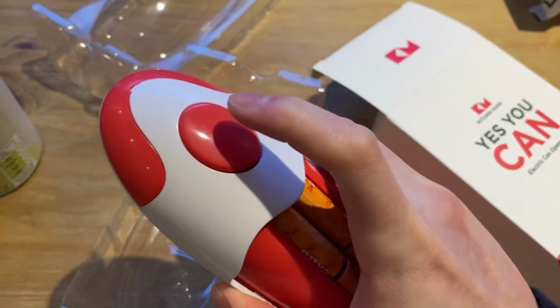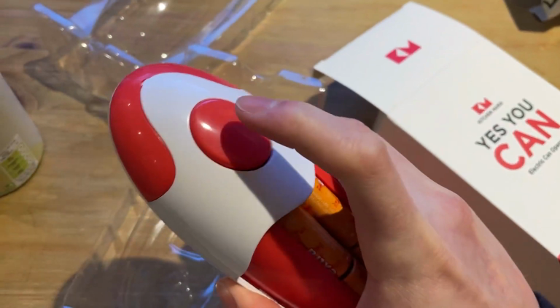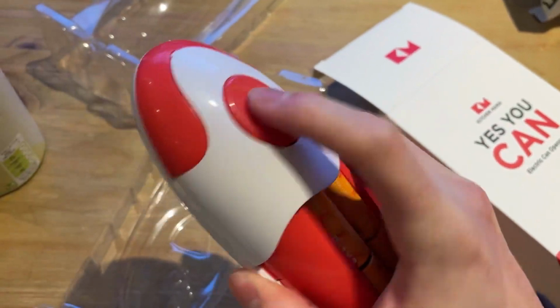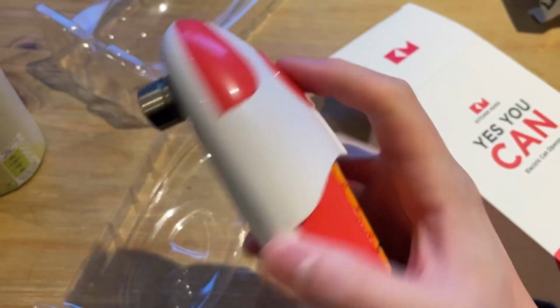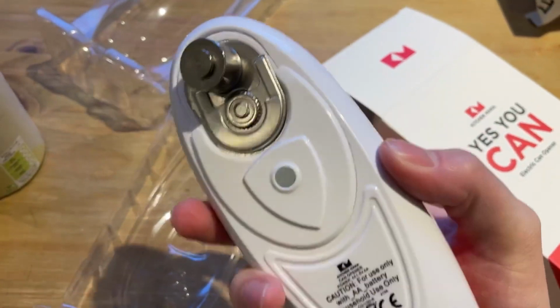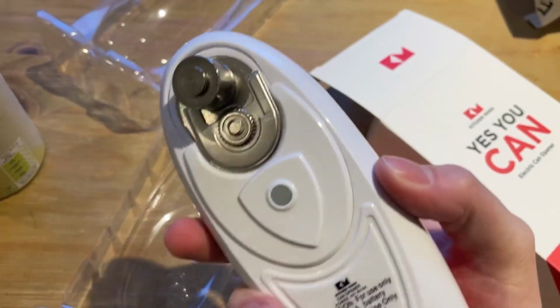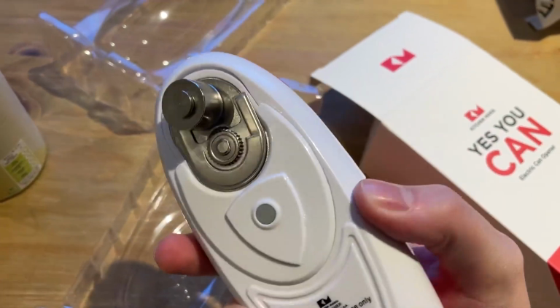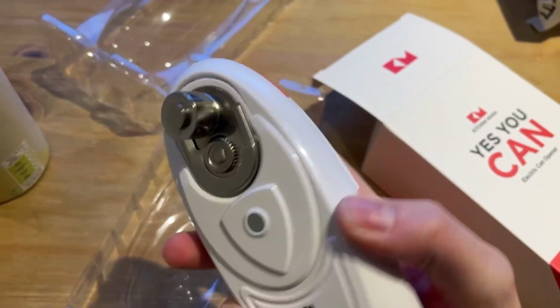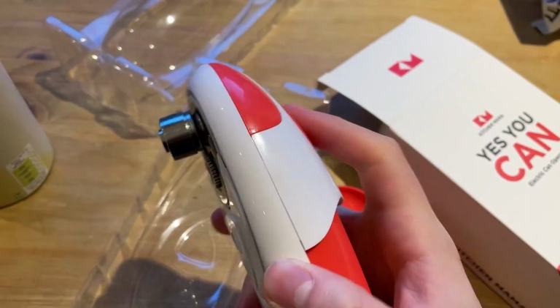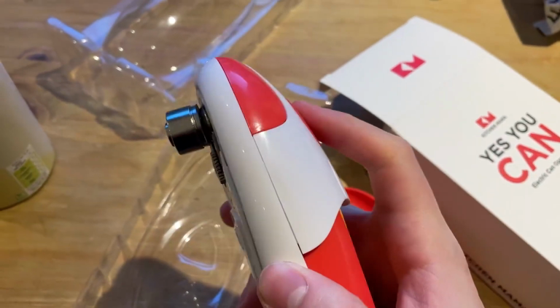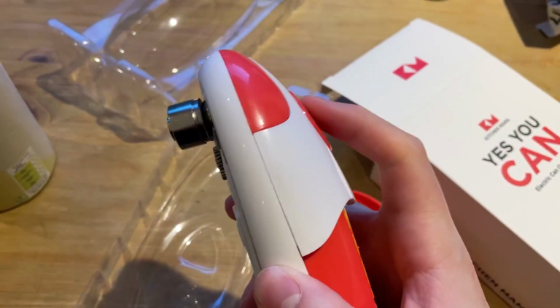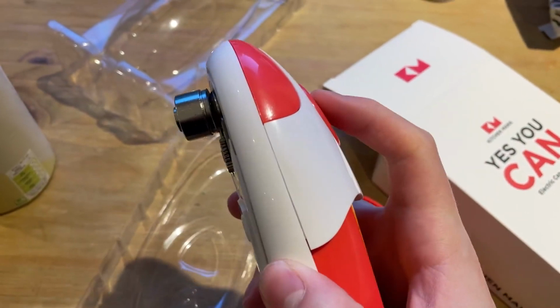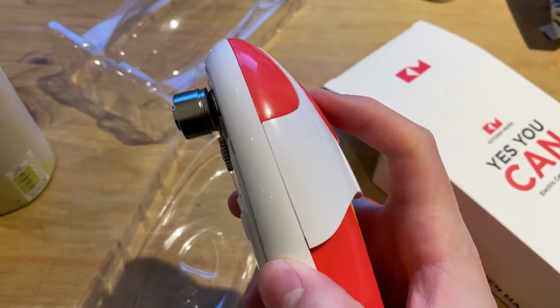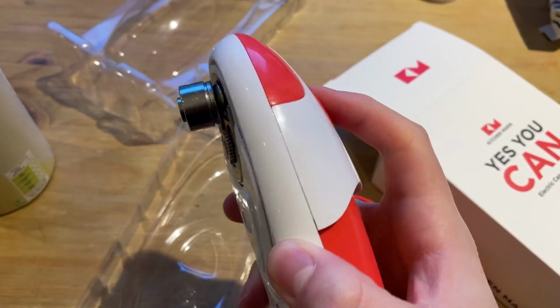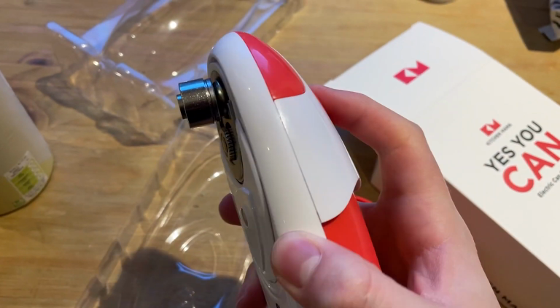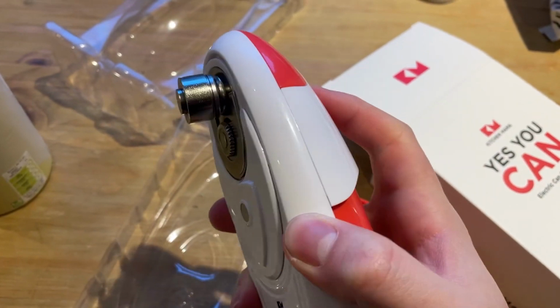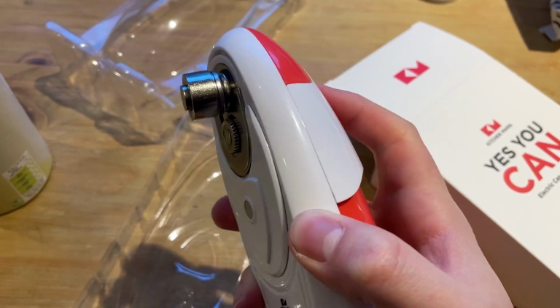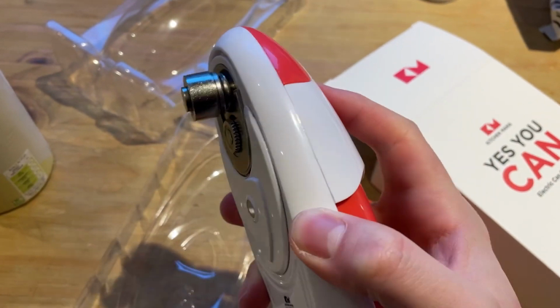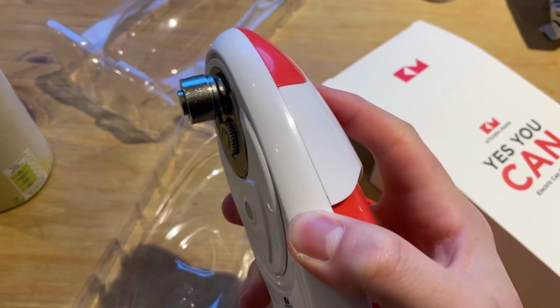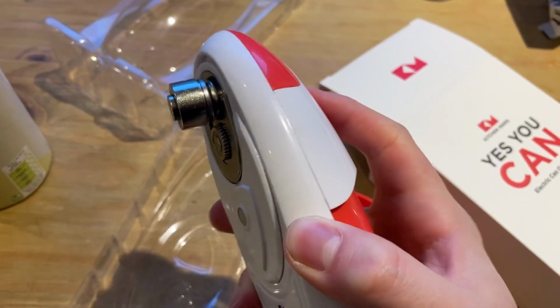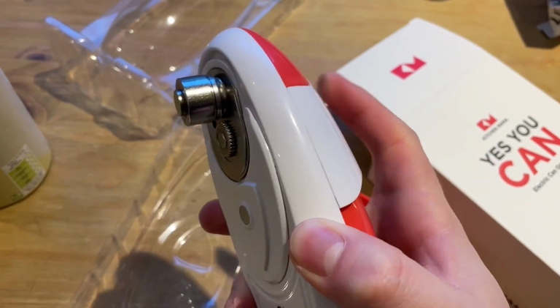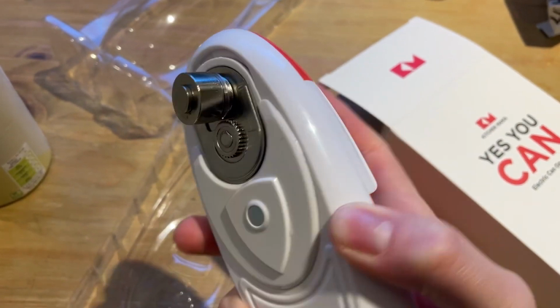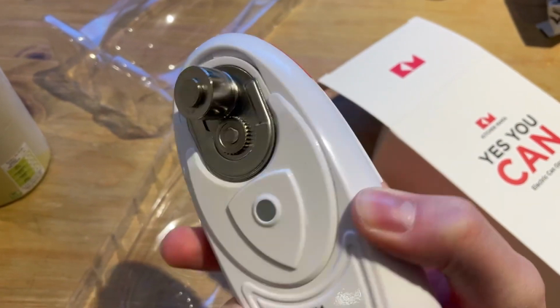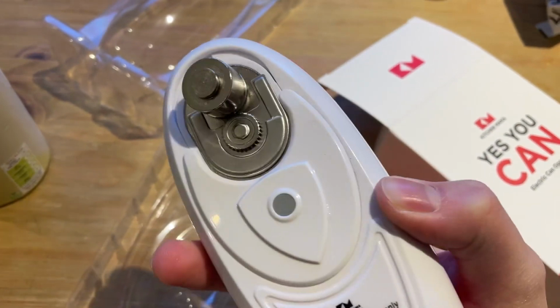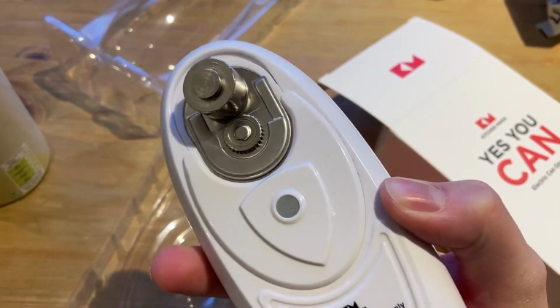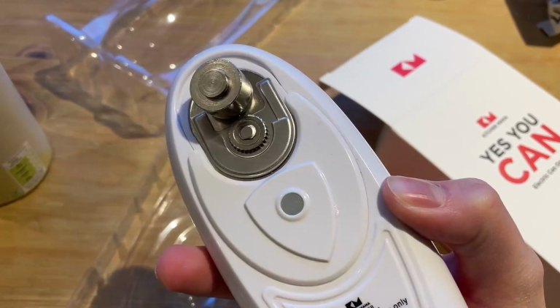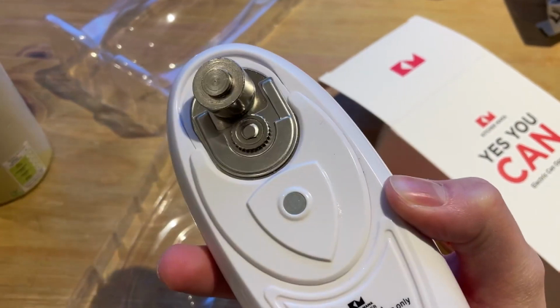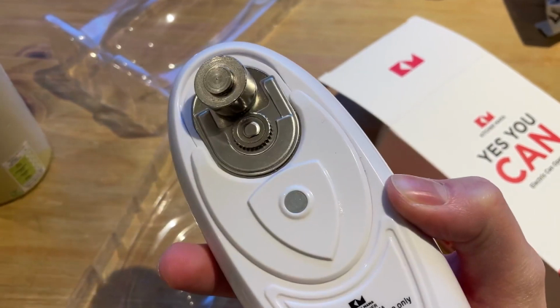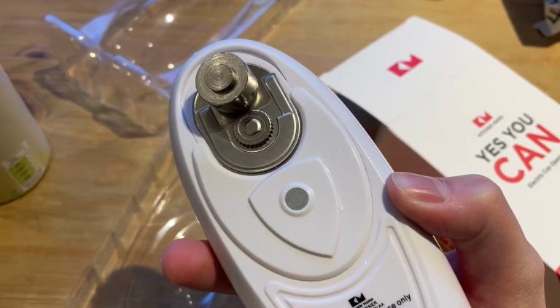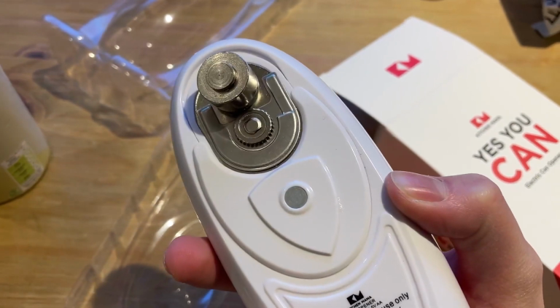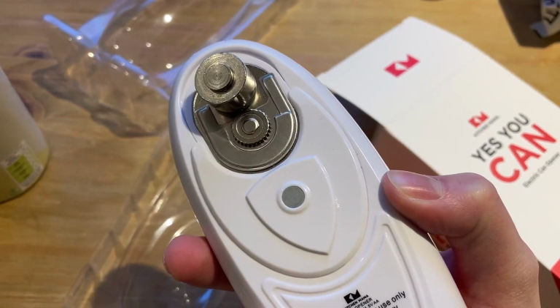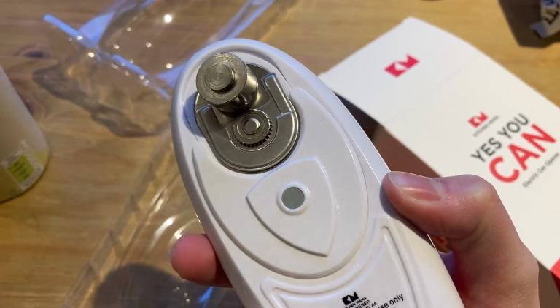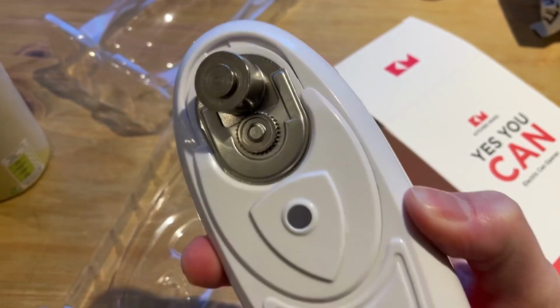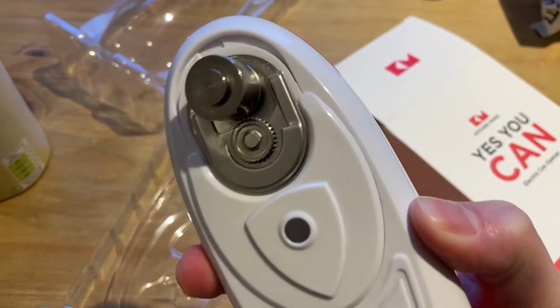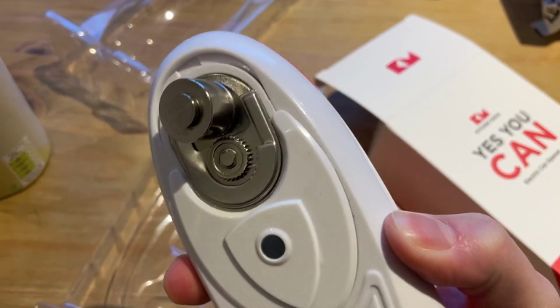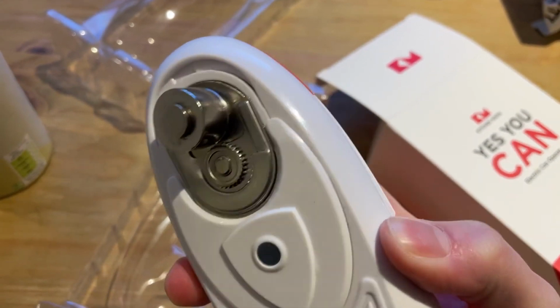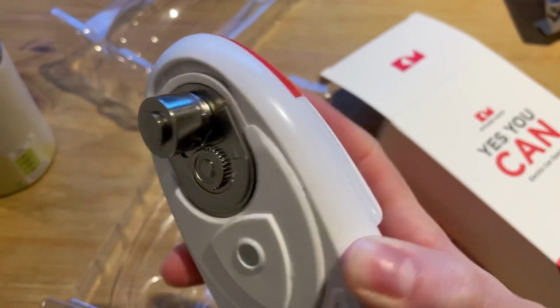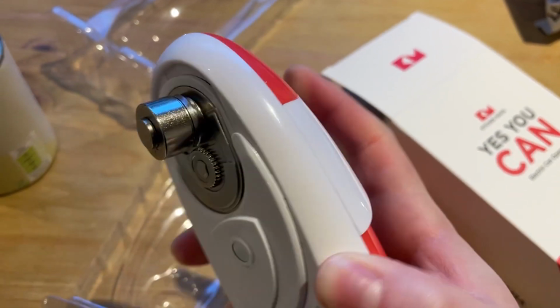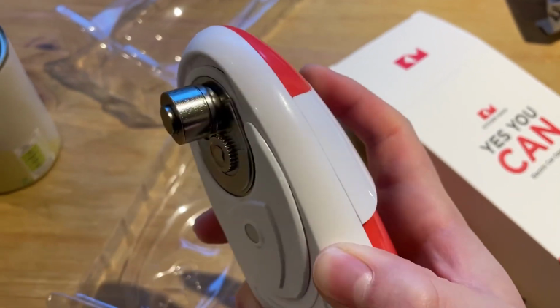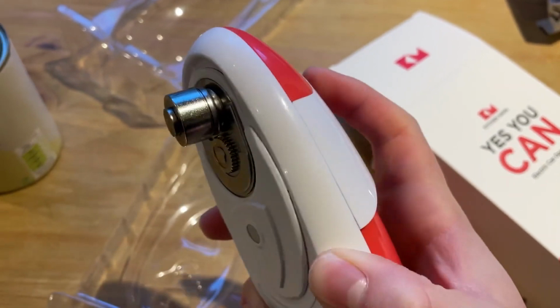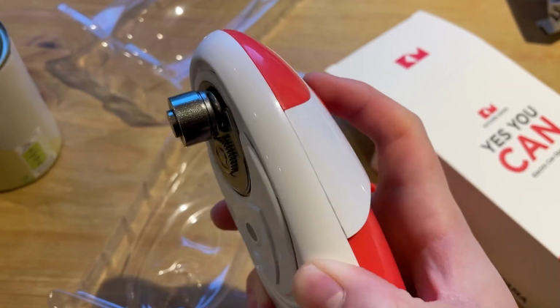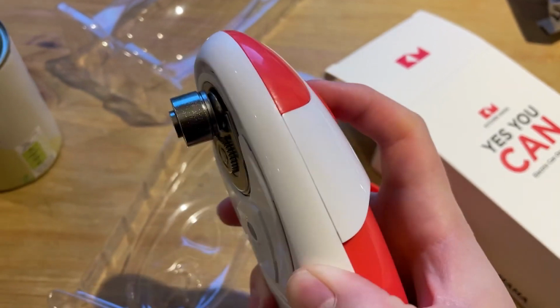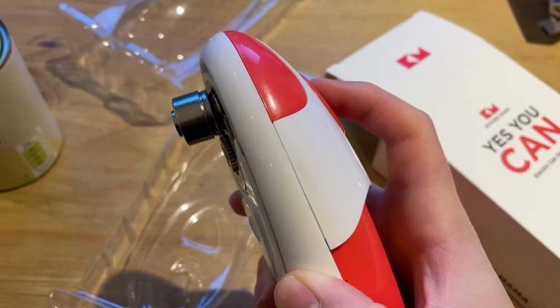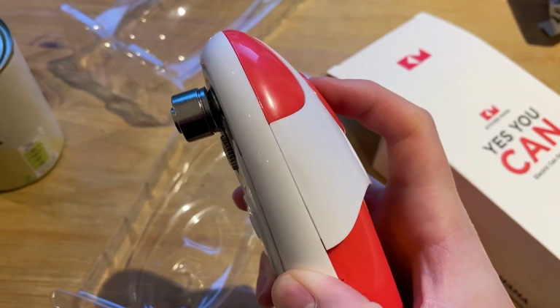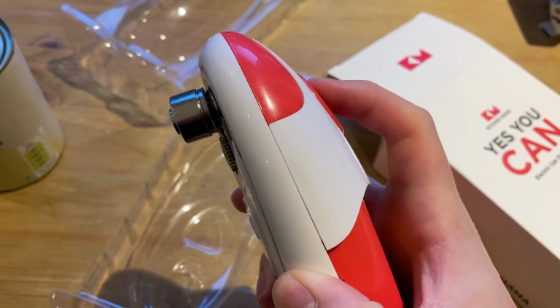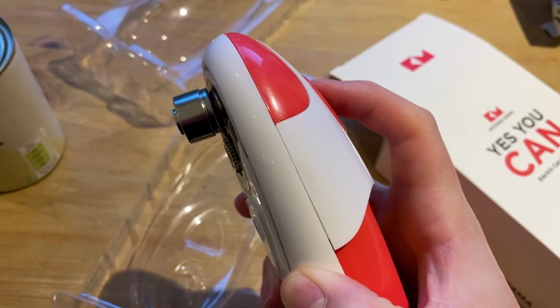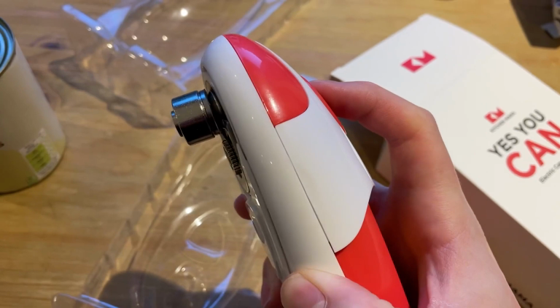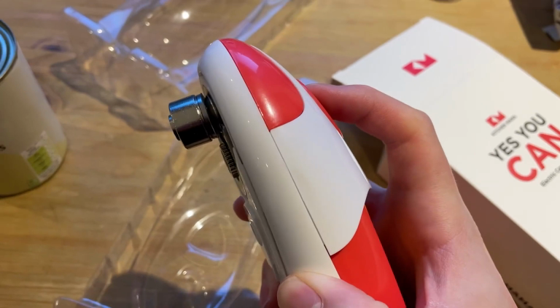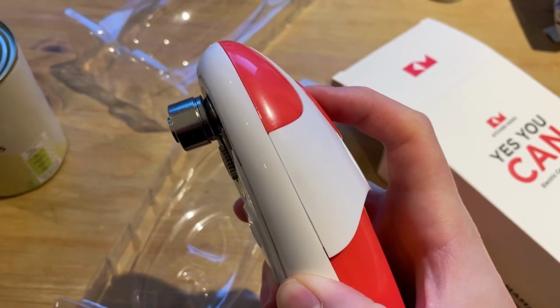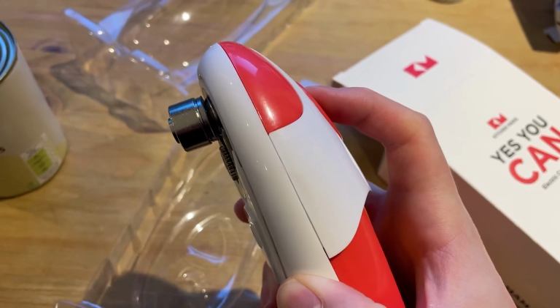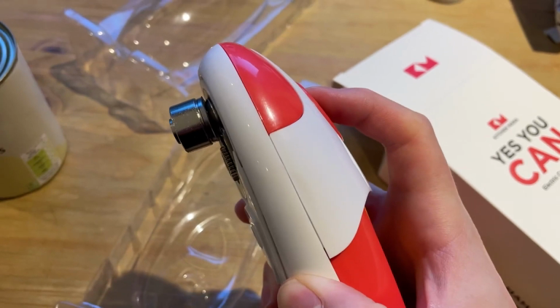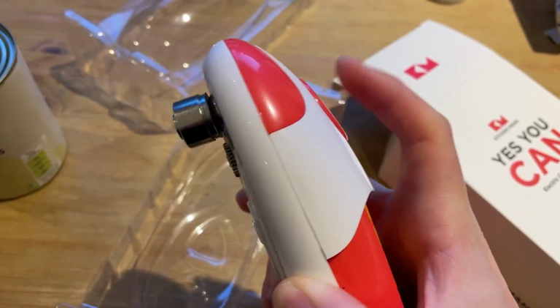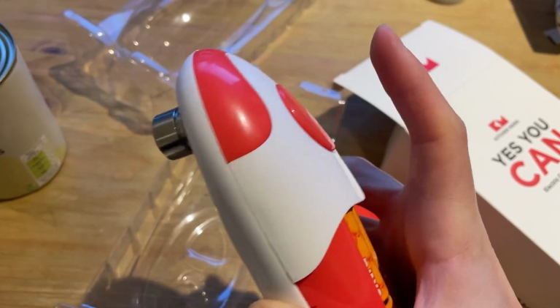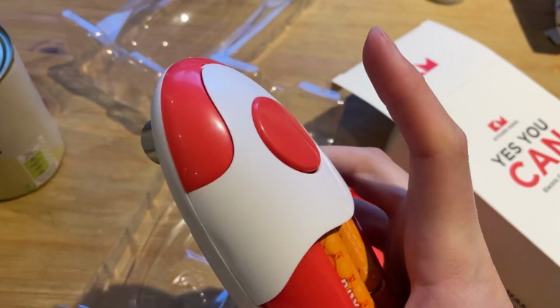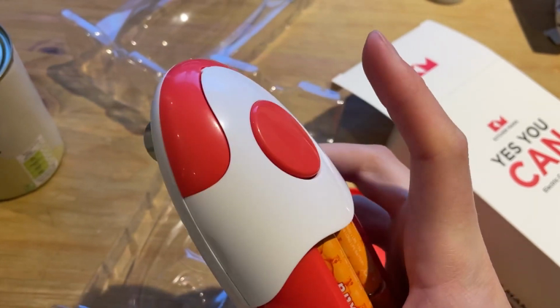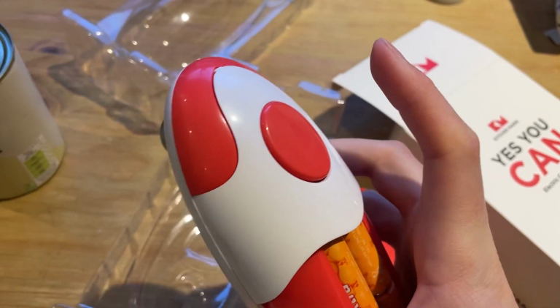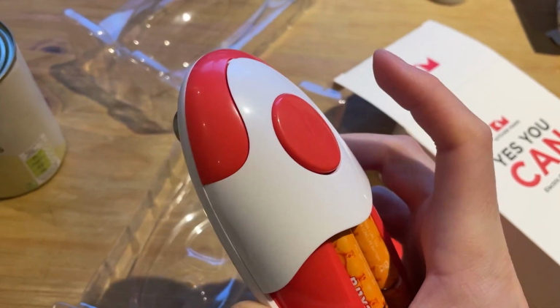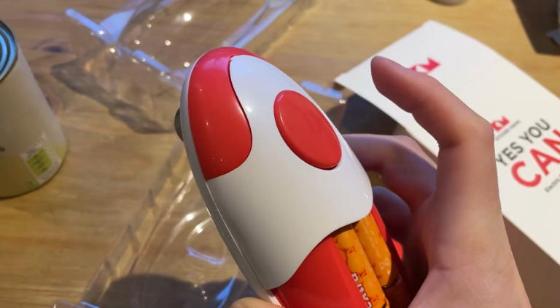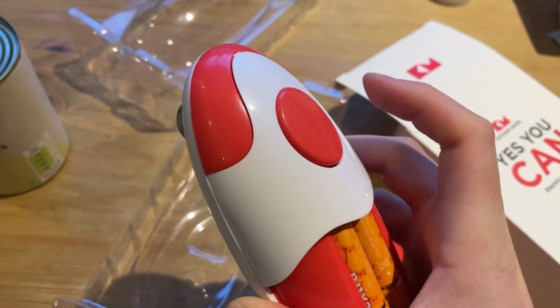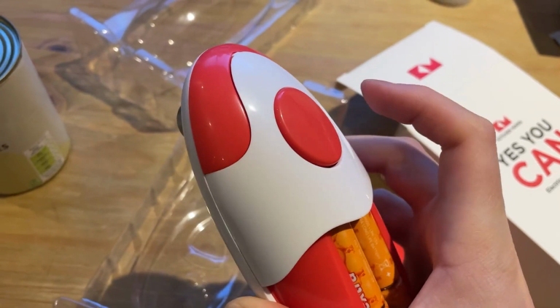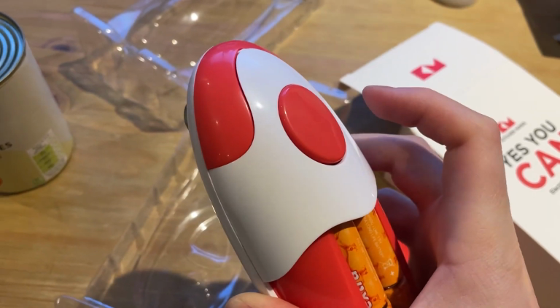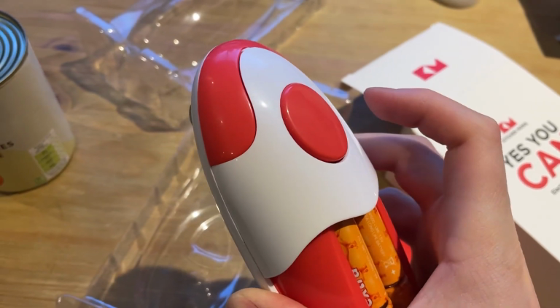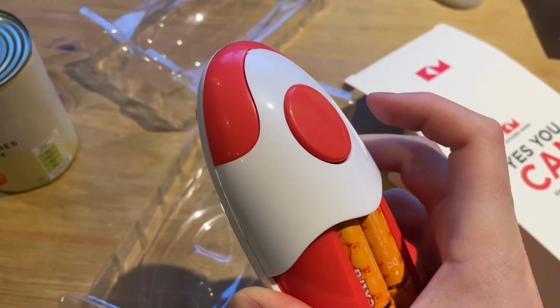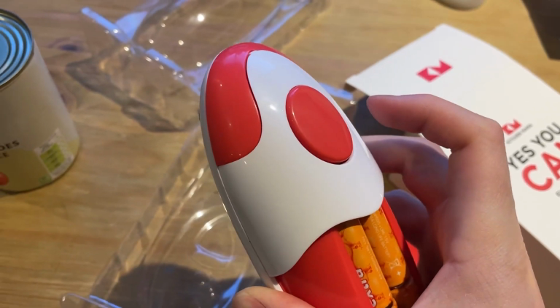All you do is literally press the on button, and then press it again to turn it off.